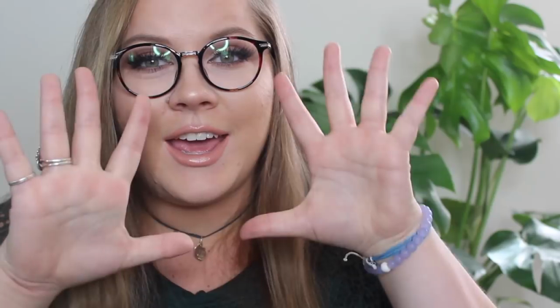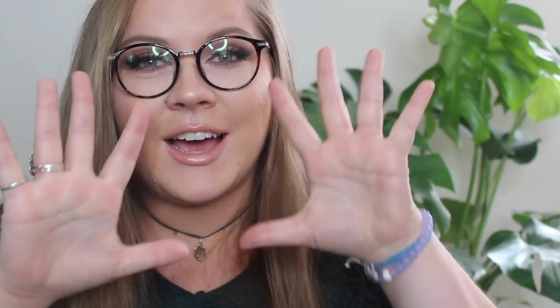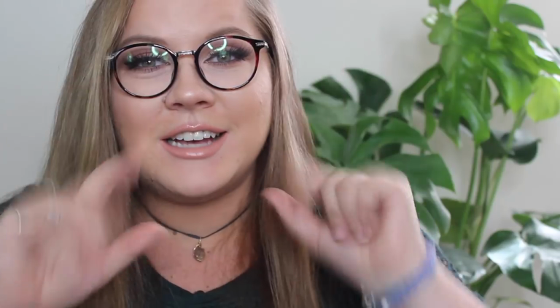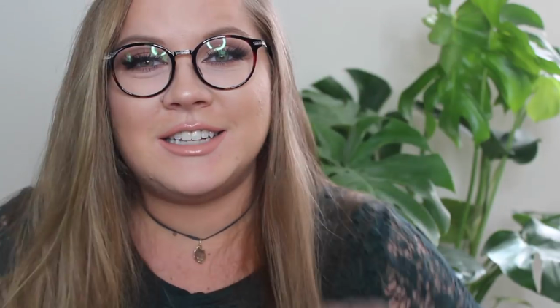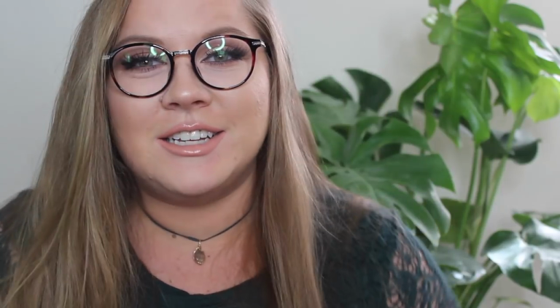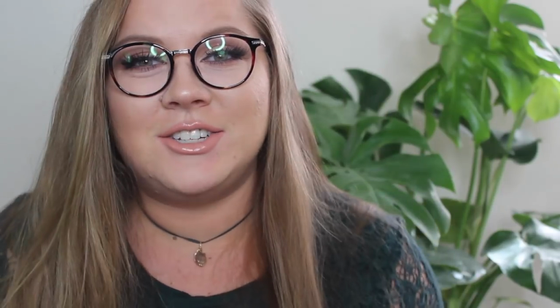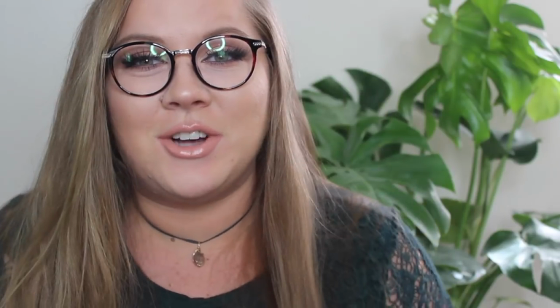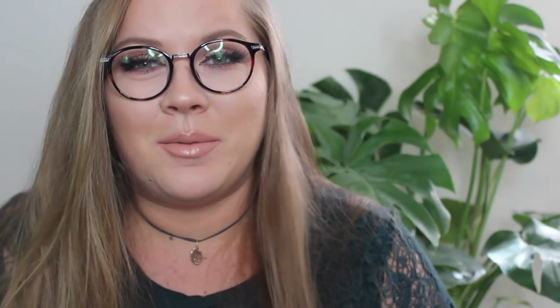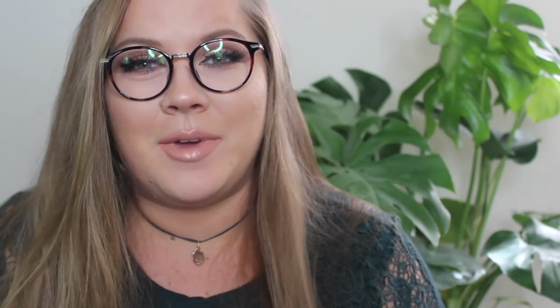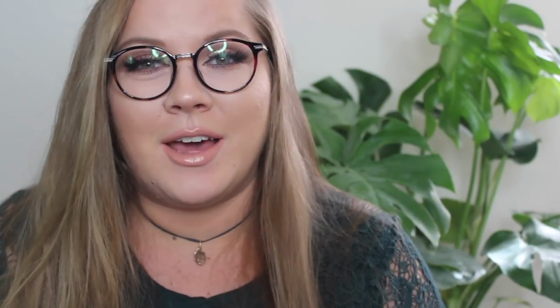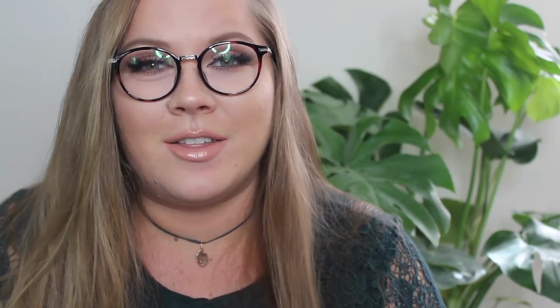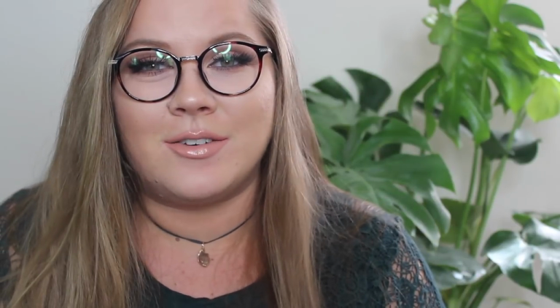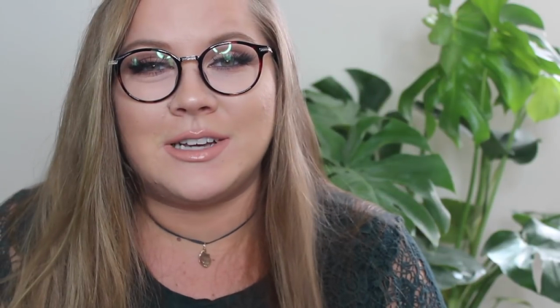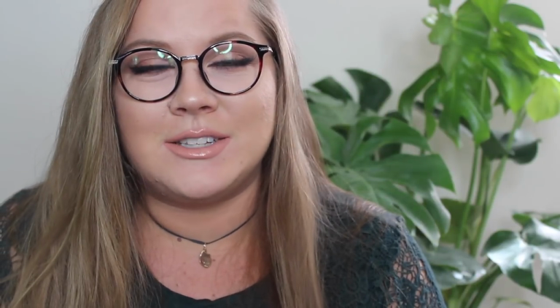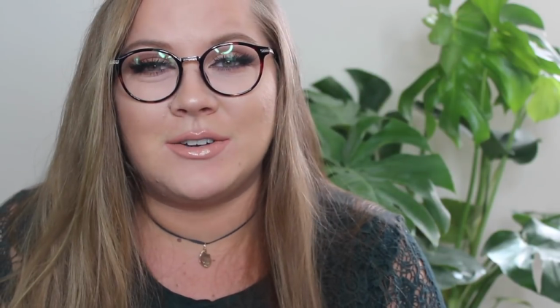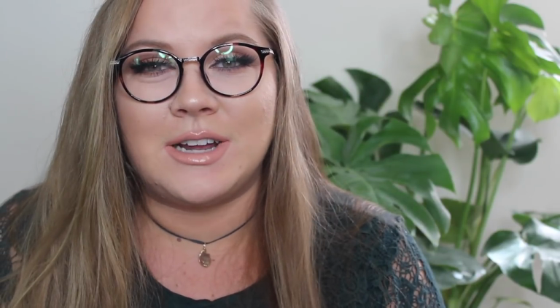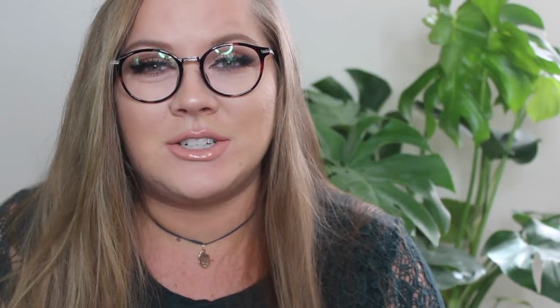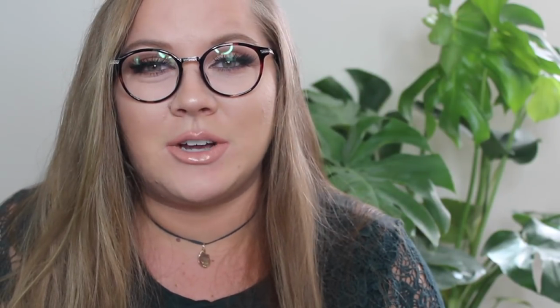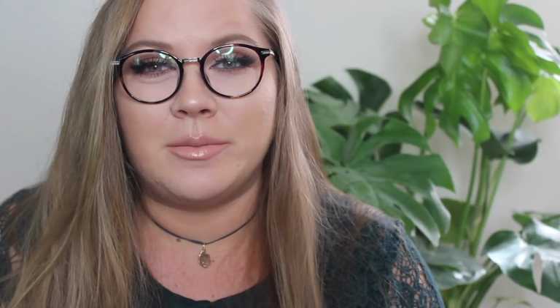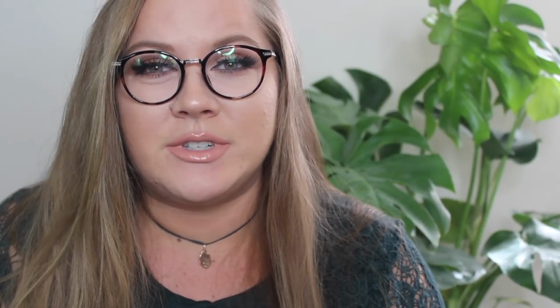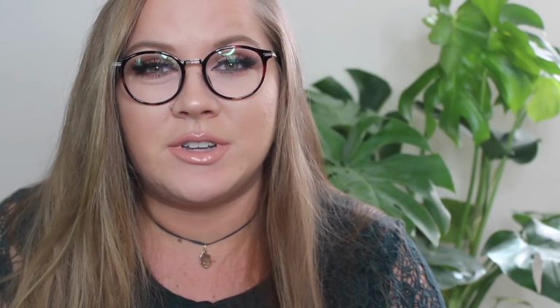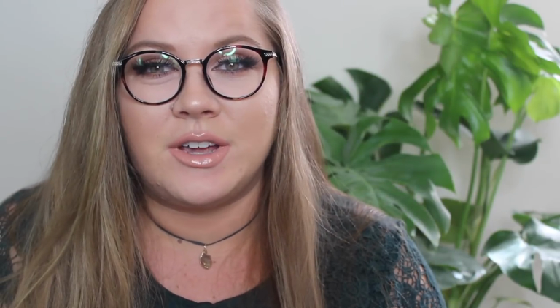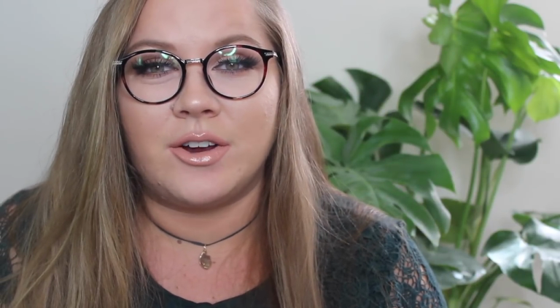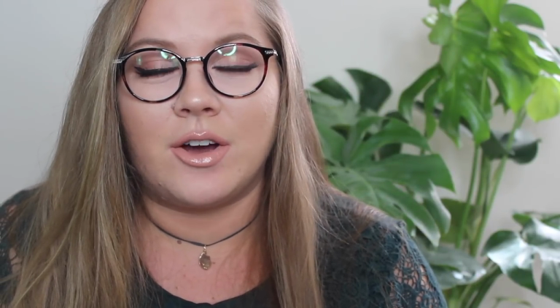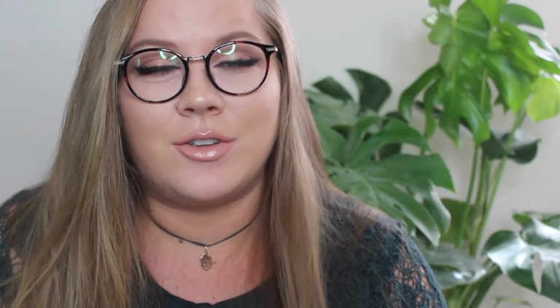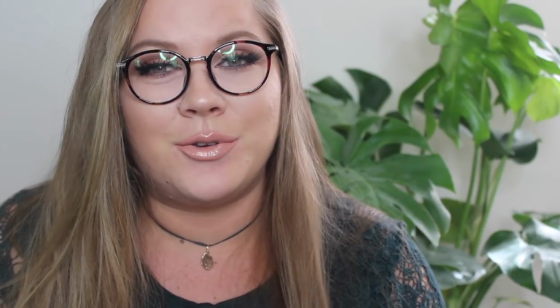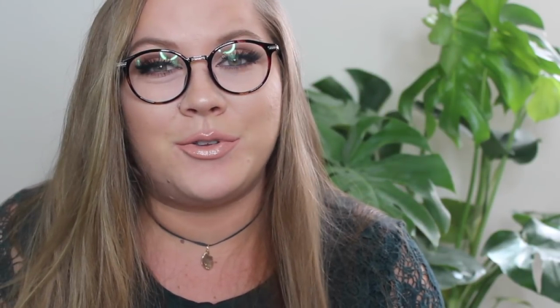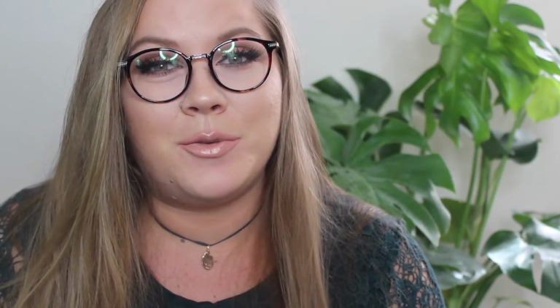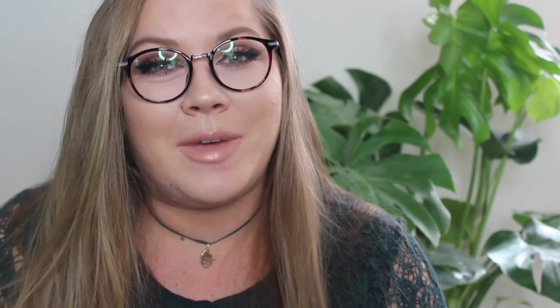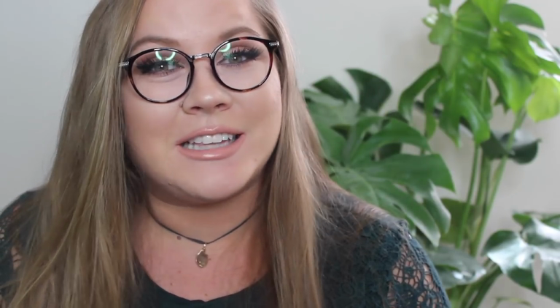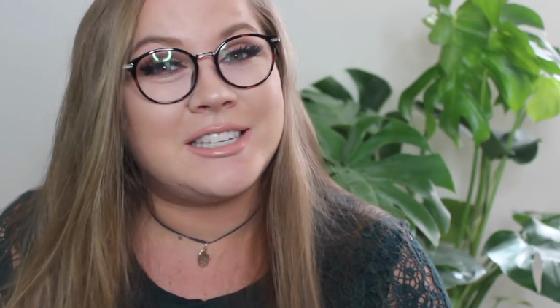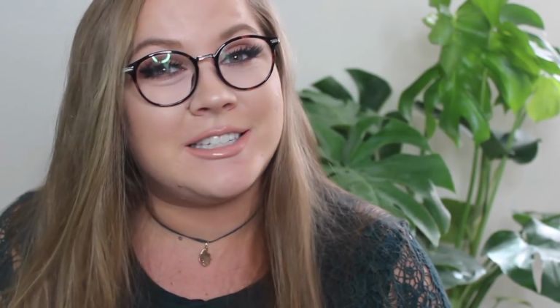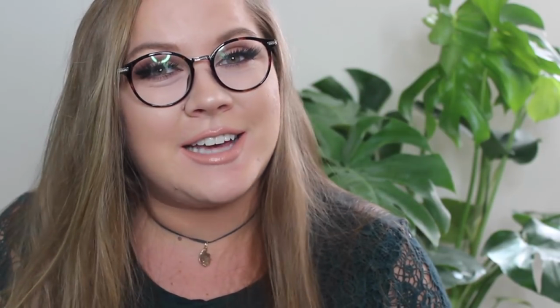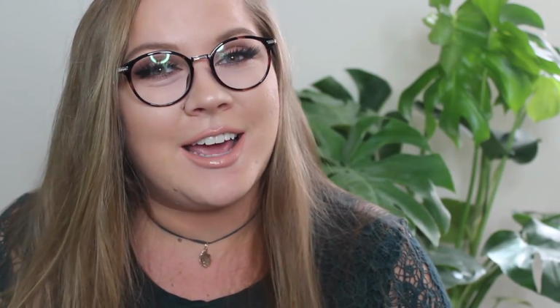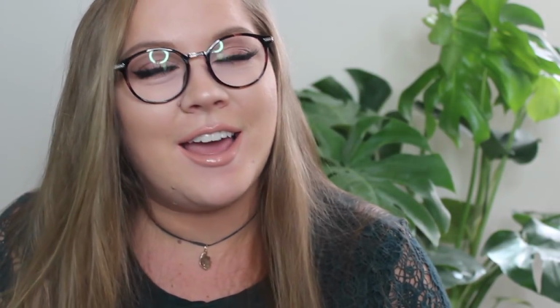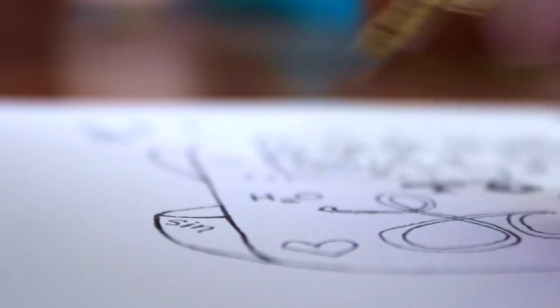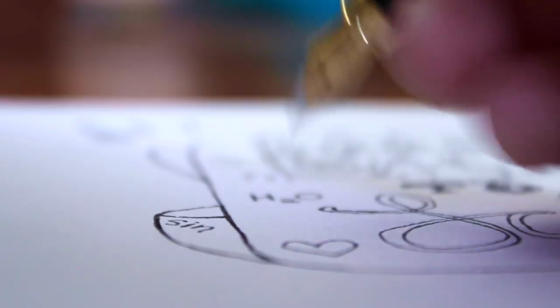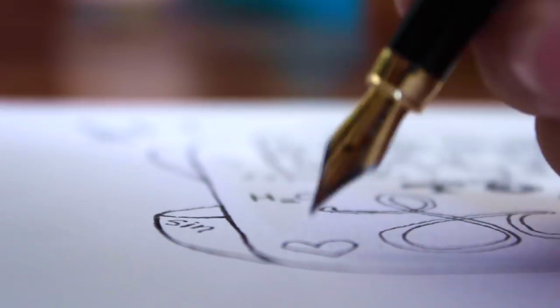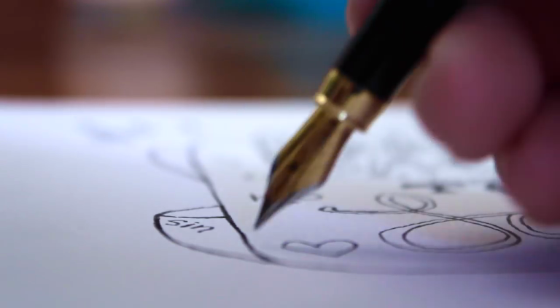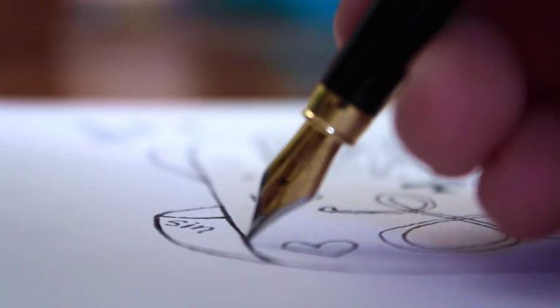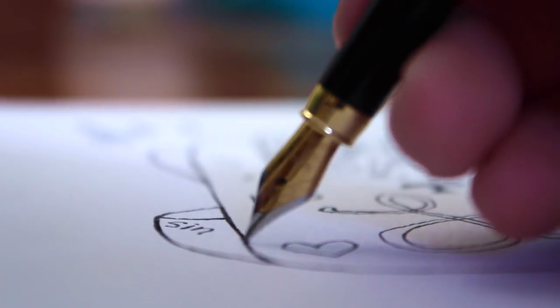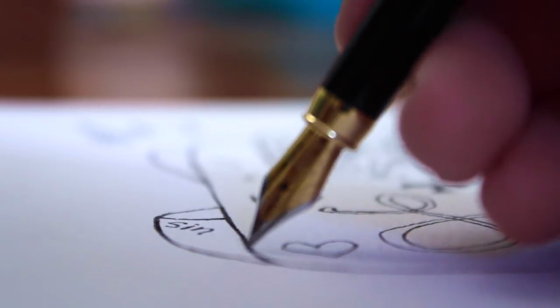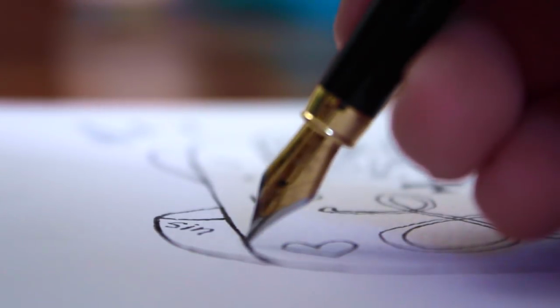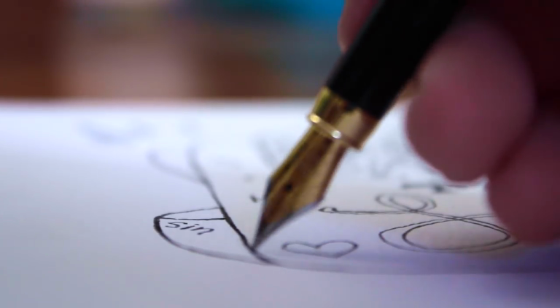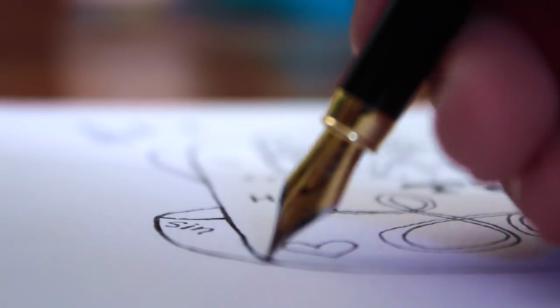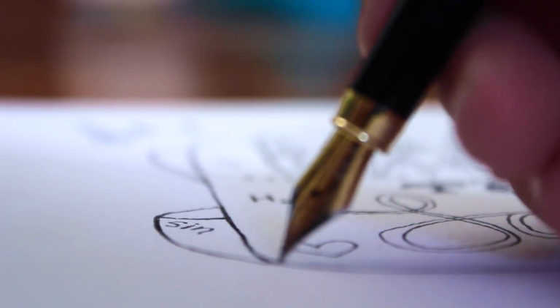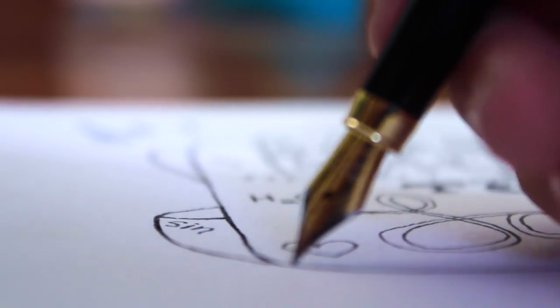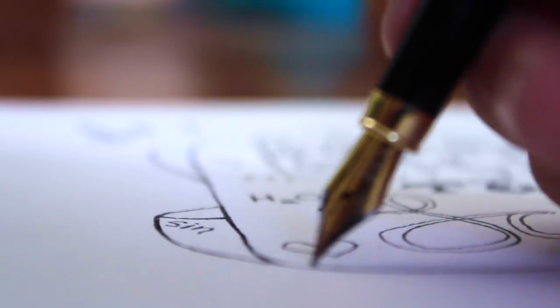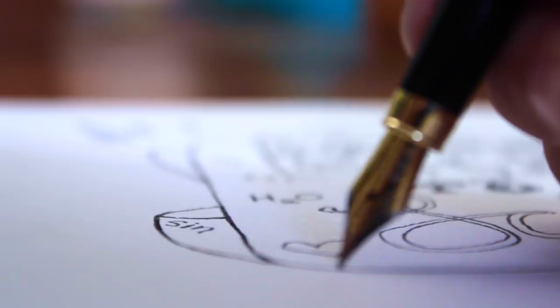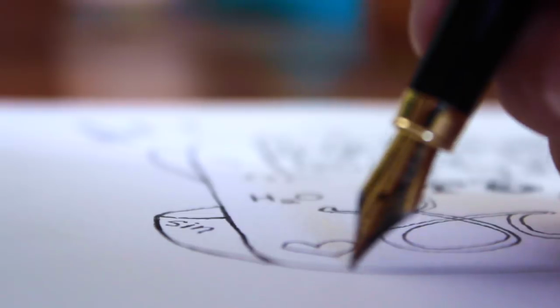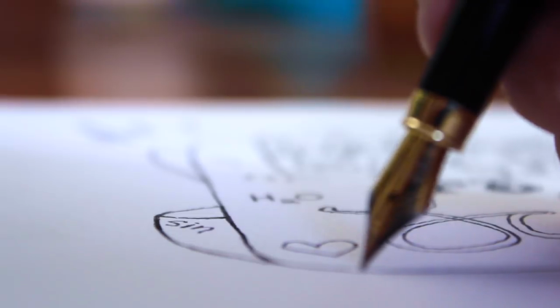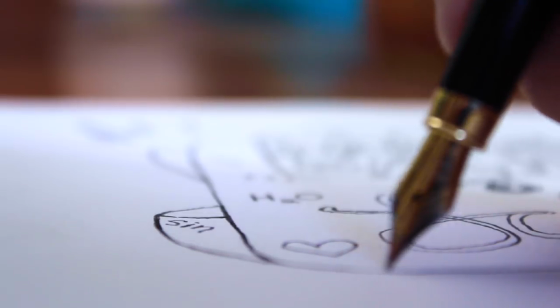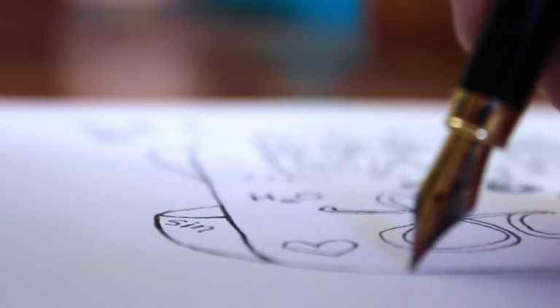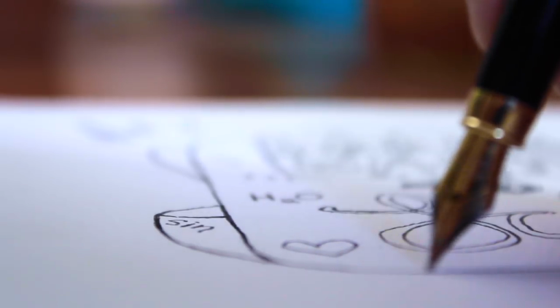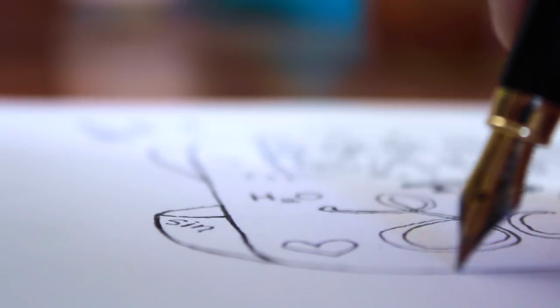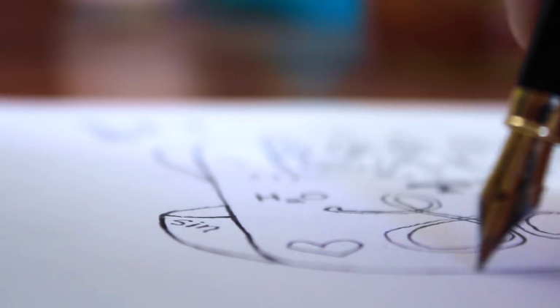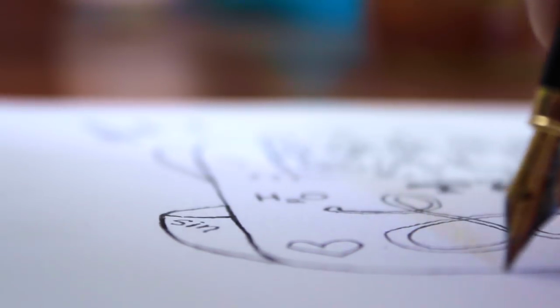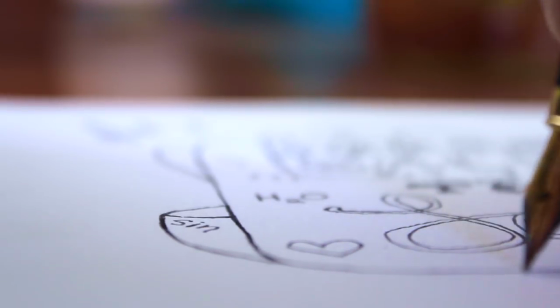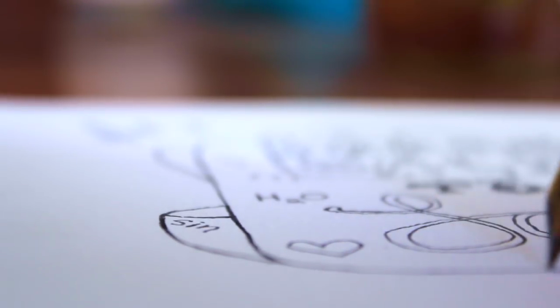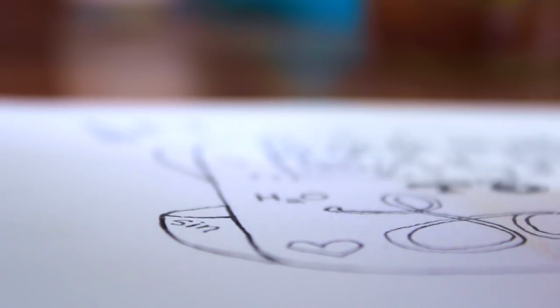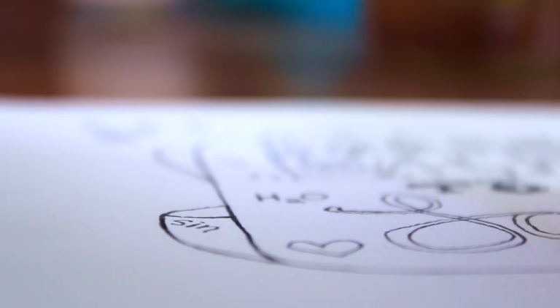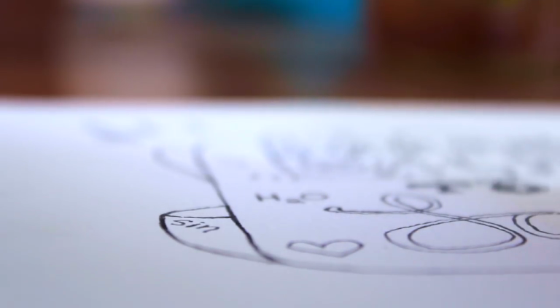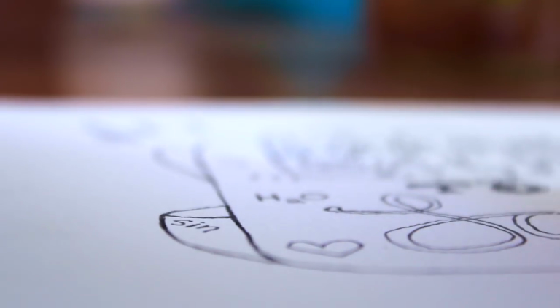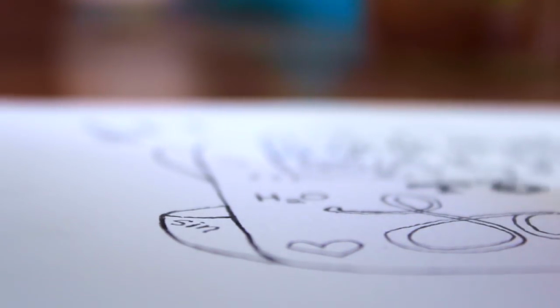Hey guys, it's Shelby, otherwise known as Shelbizzle here on YouTube, and today I want to talk about how to use a fountain pen.